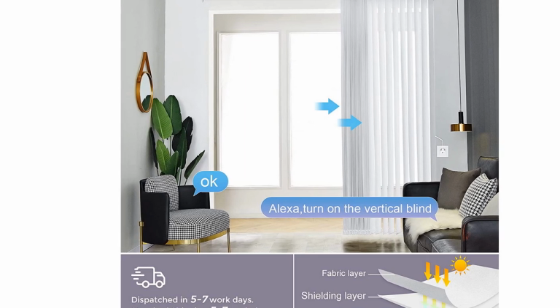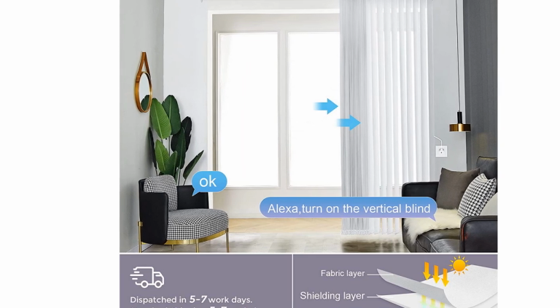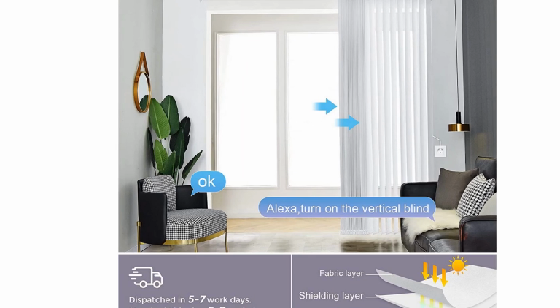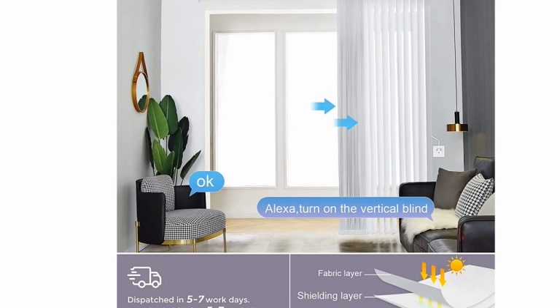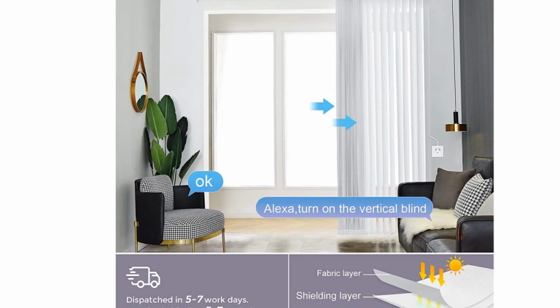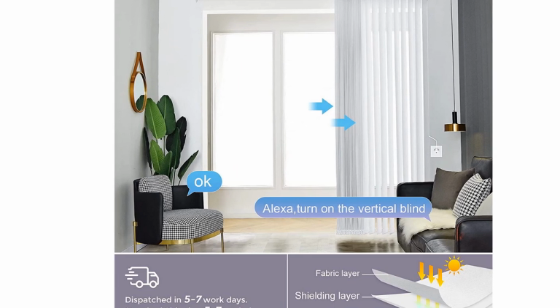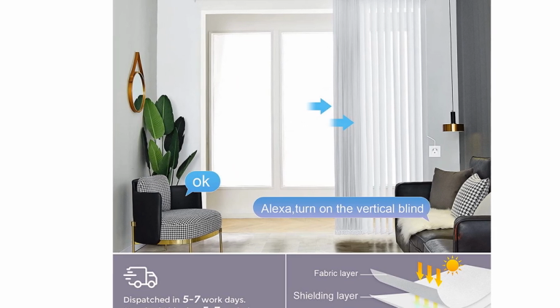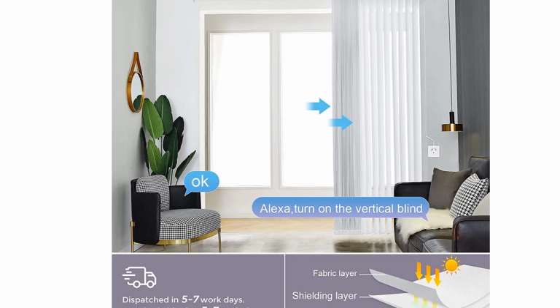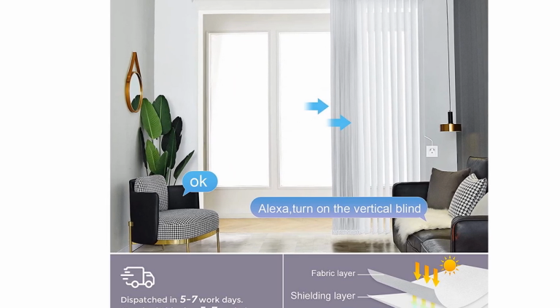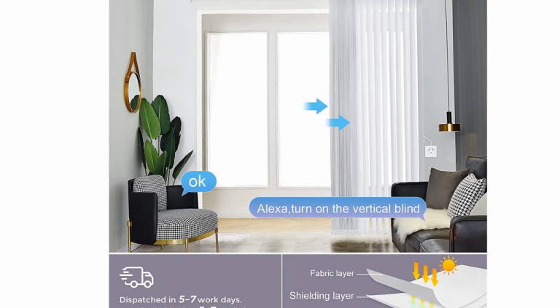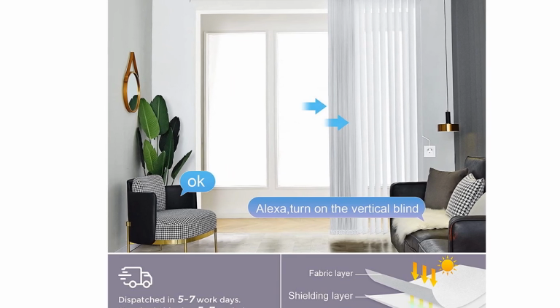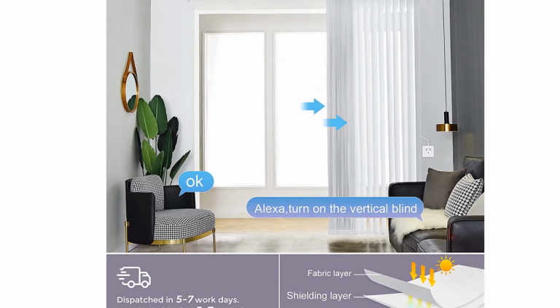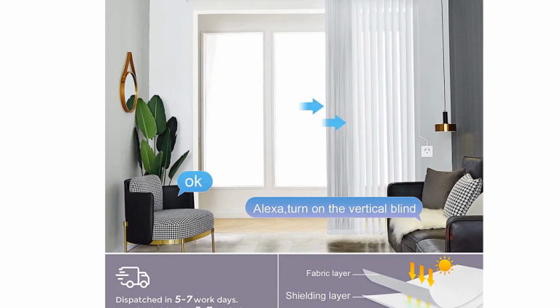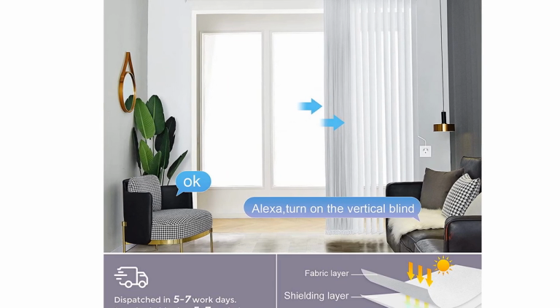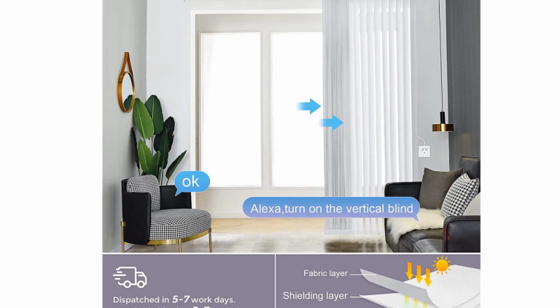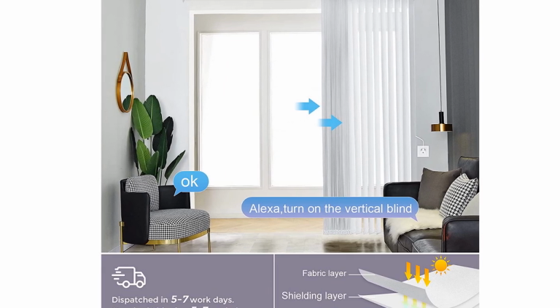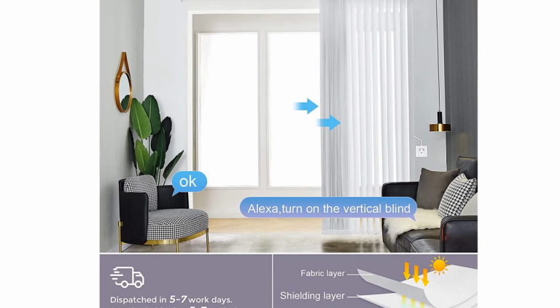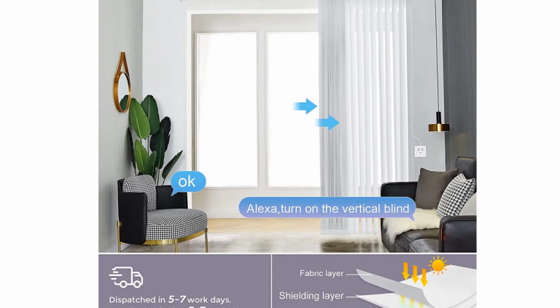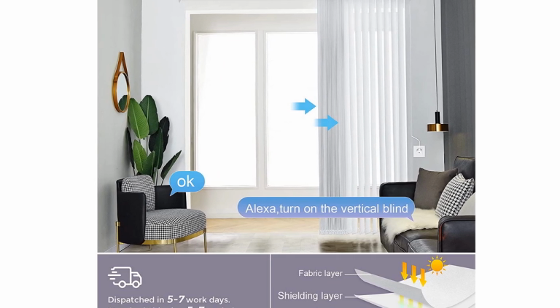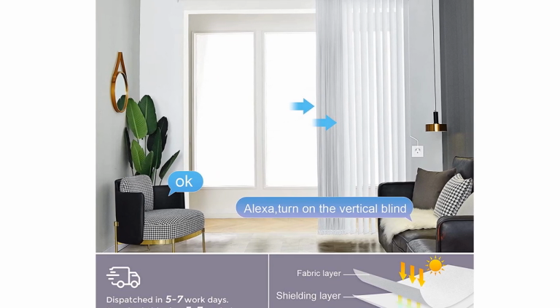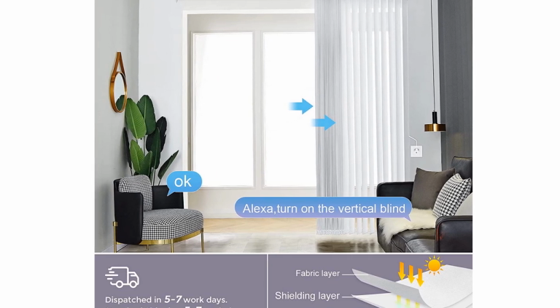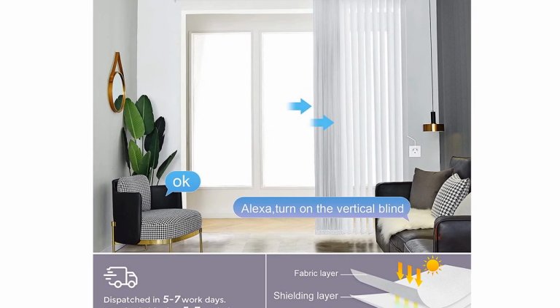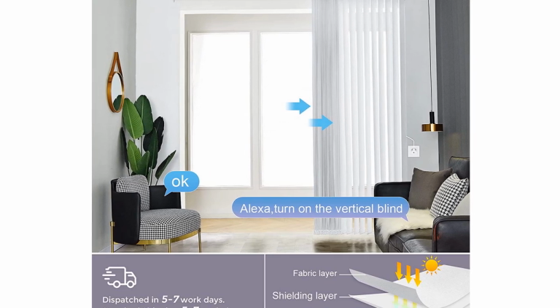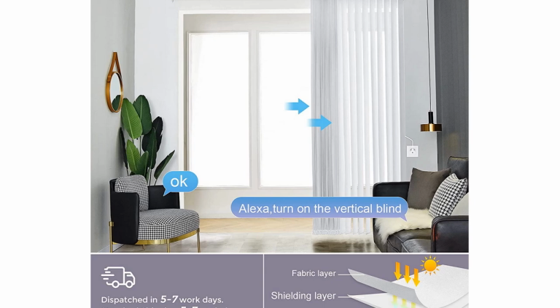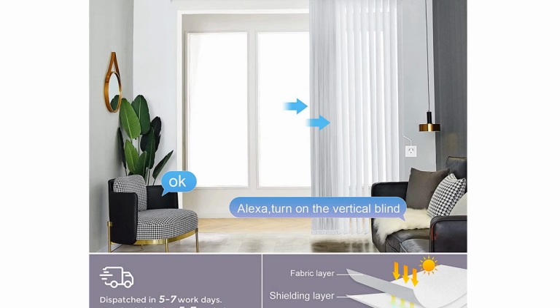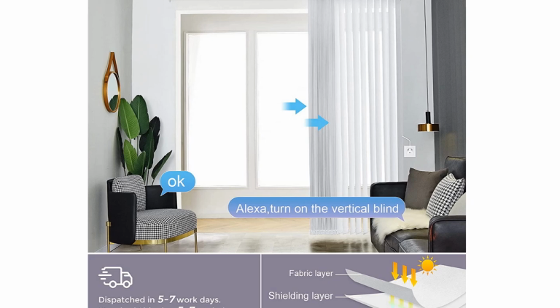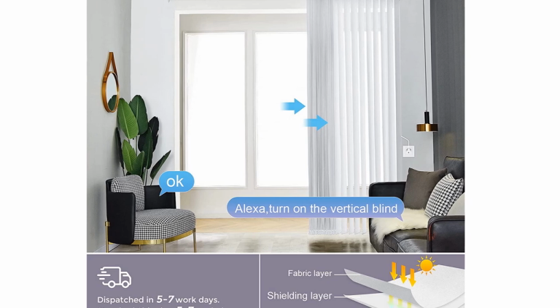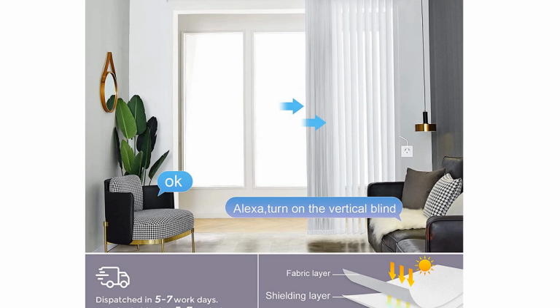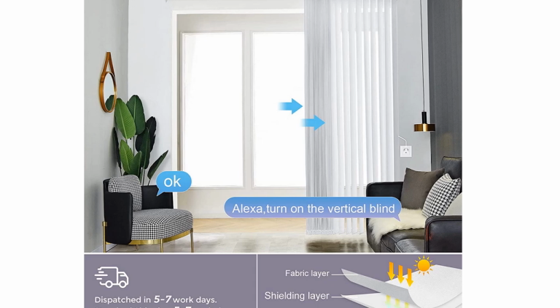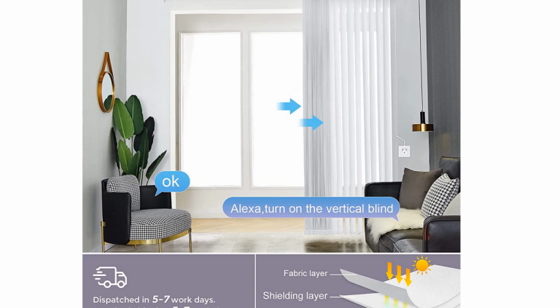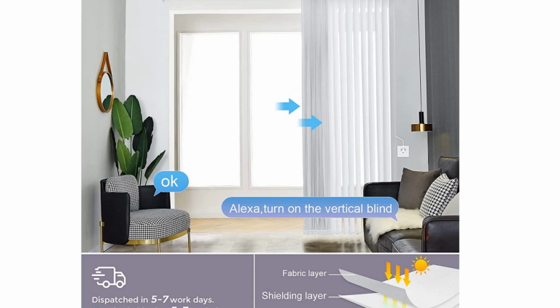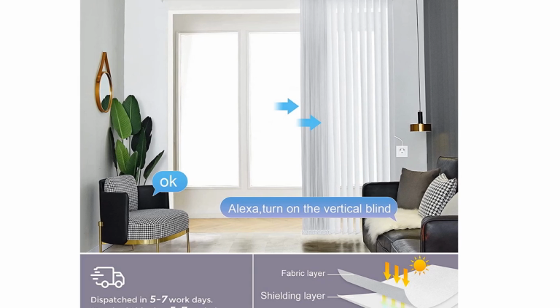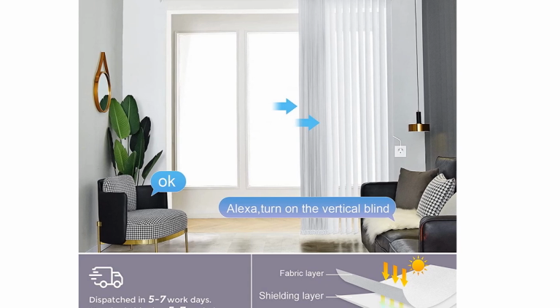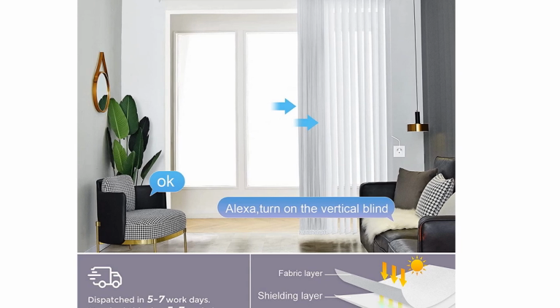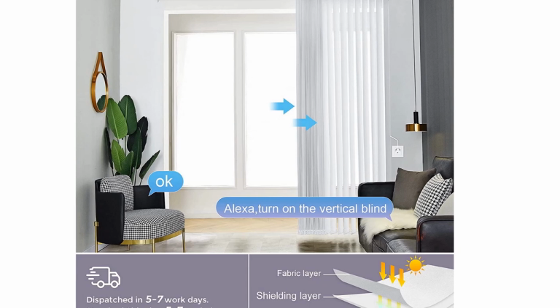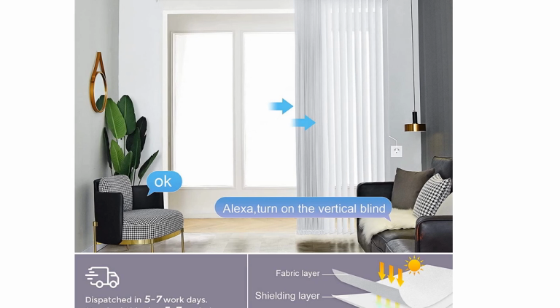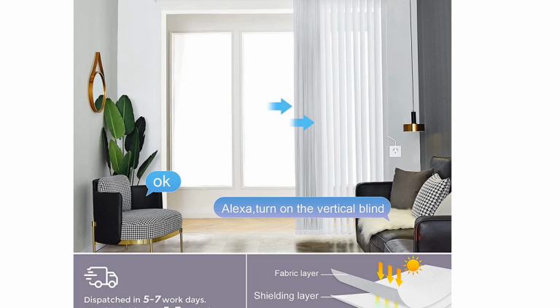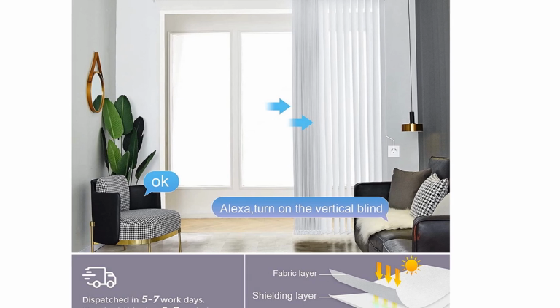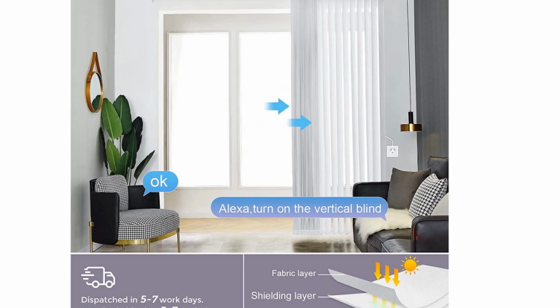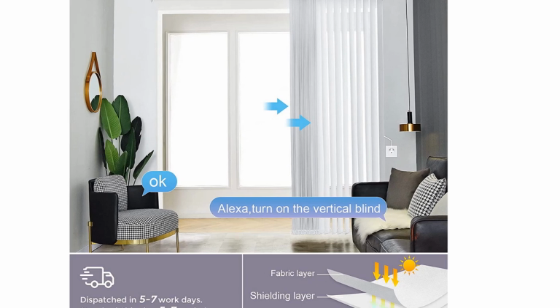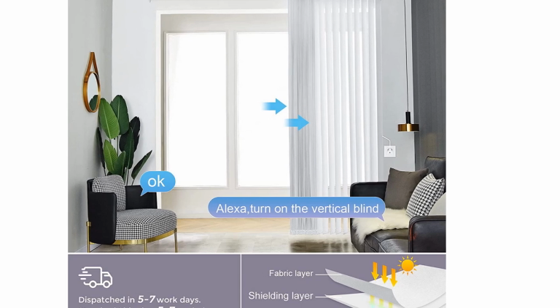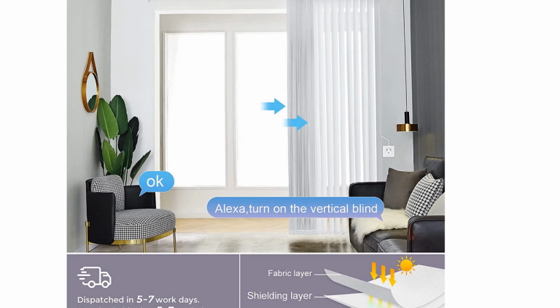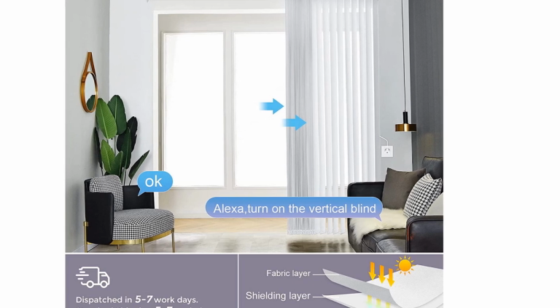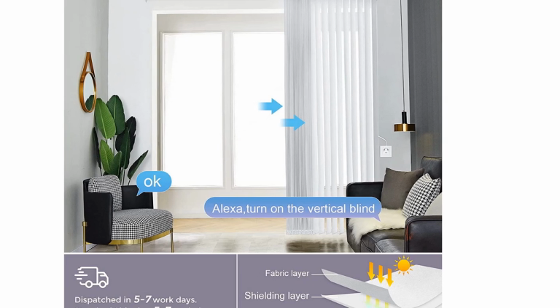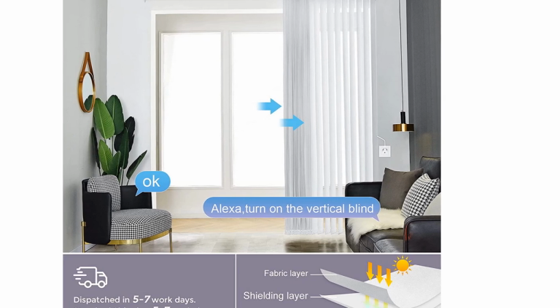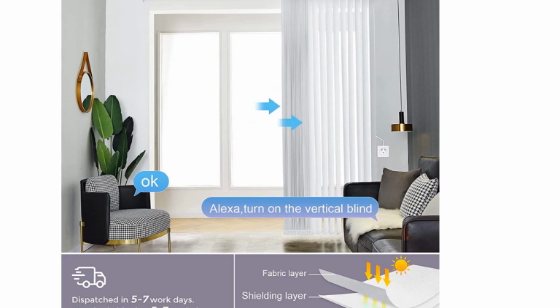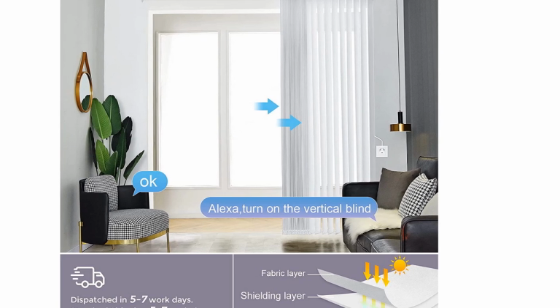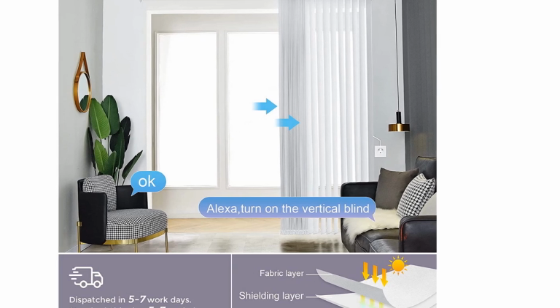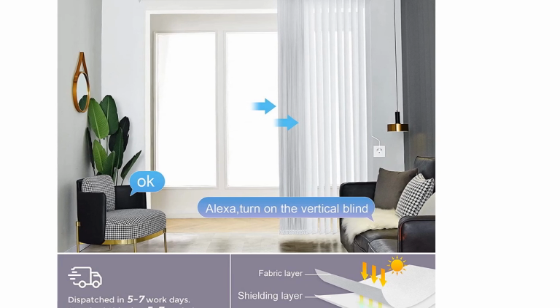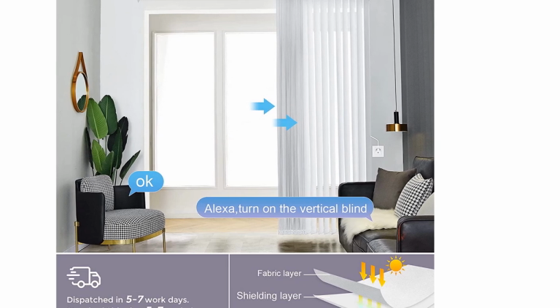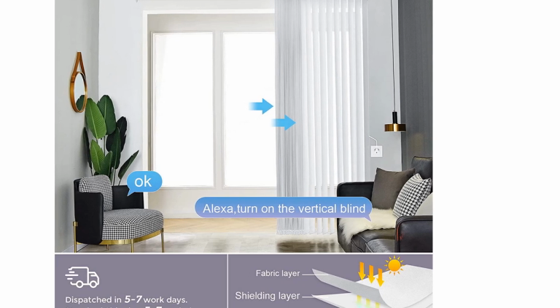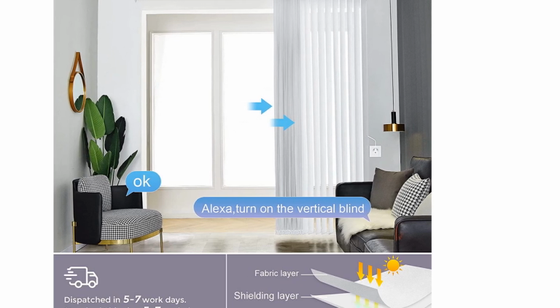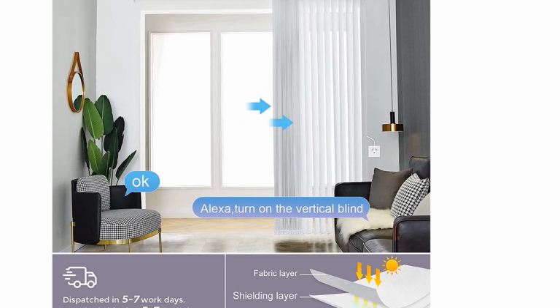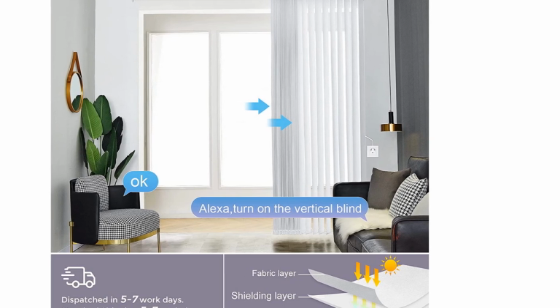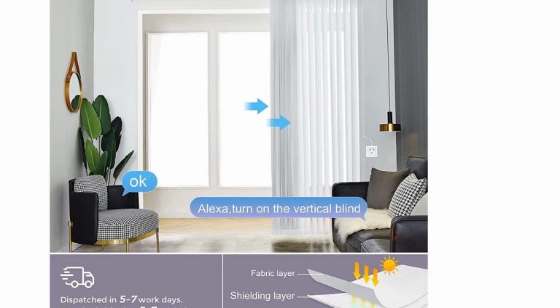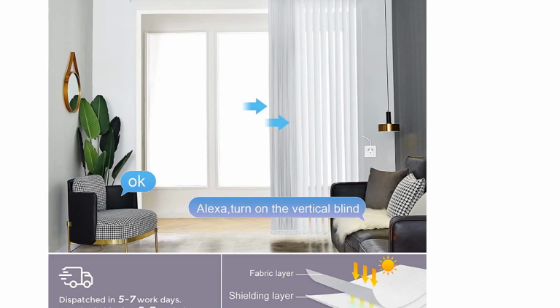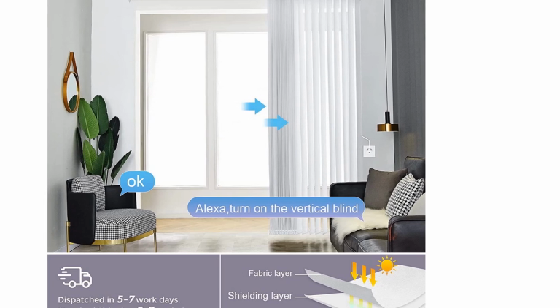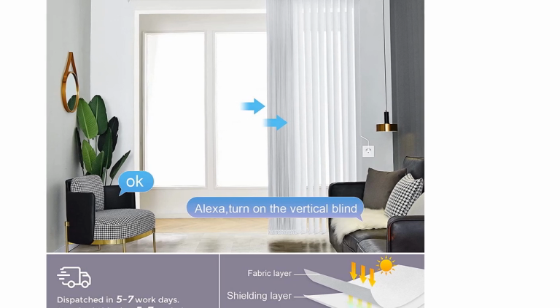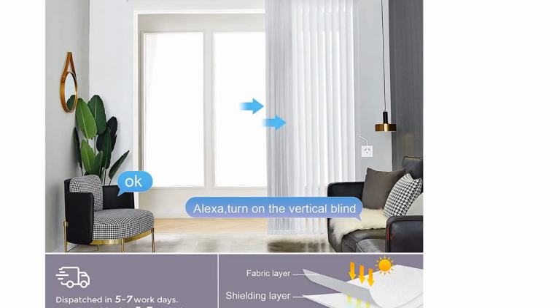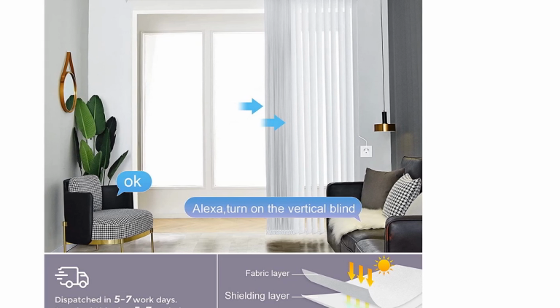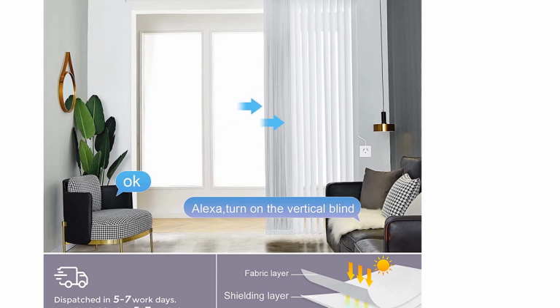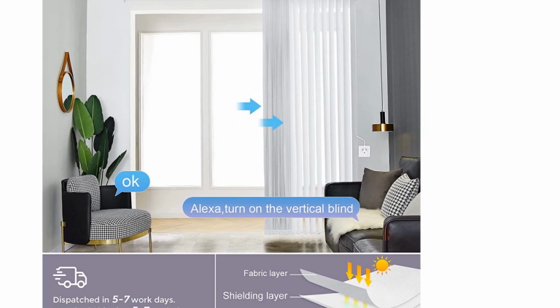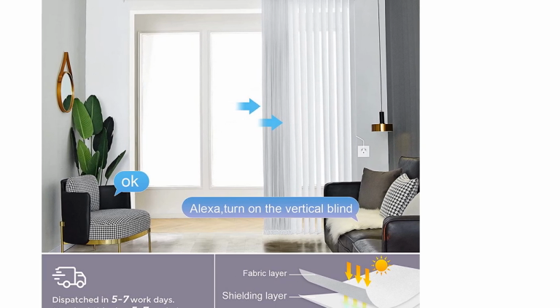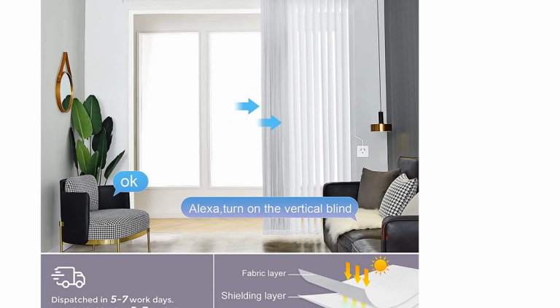Unfortunately, the app and voice commands only let you slide the blinds open or closed — you need the remote to rotate the slats themselves.